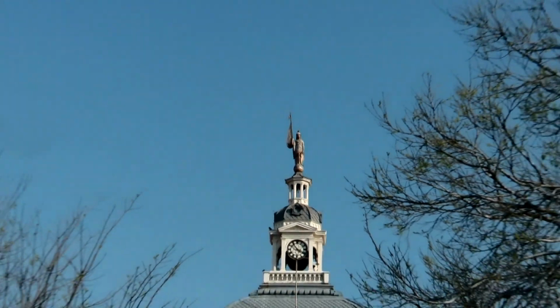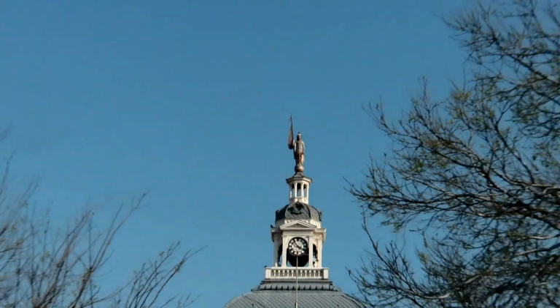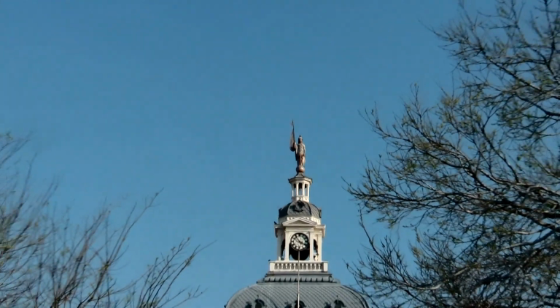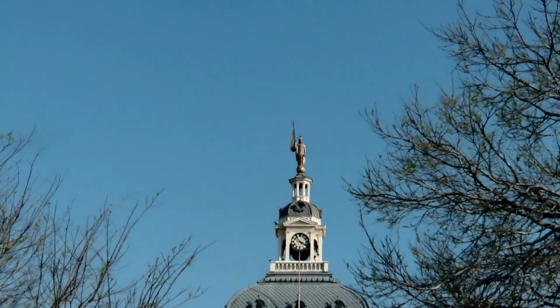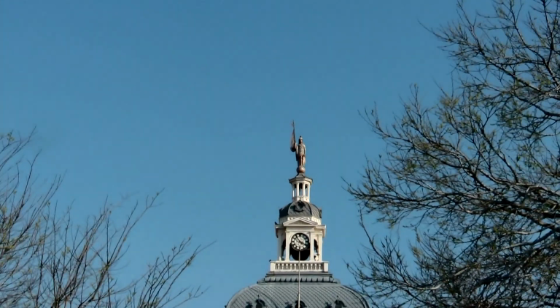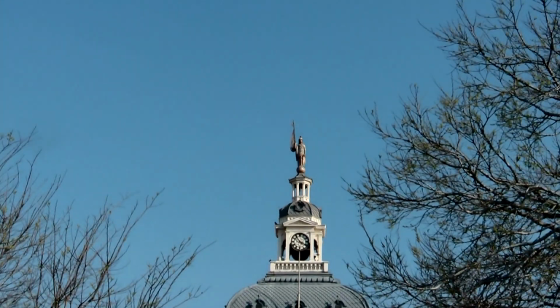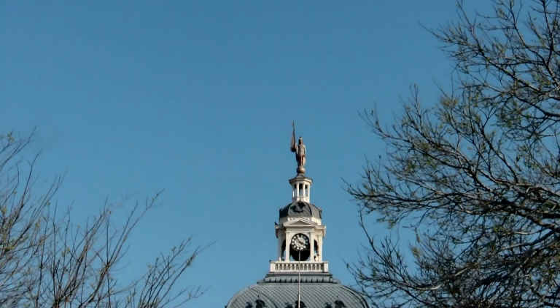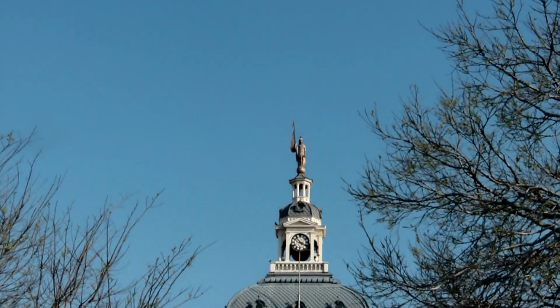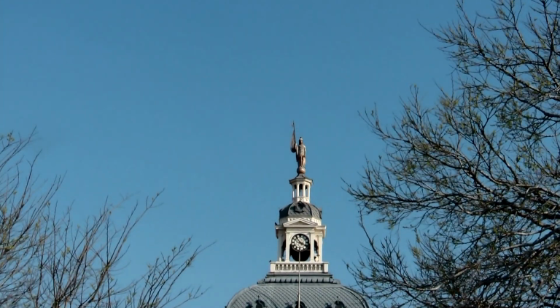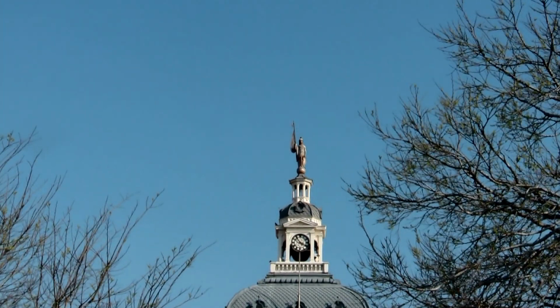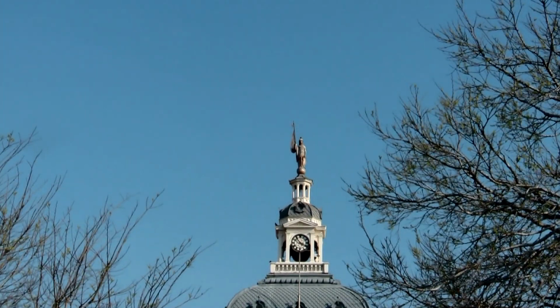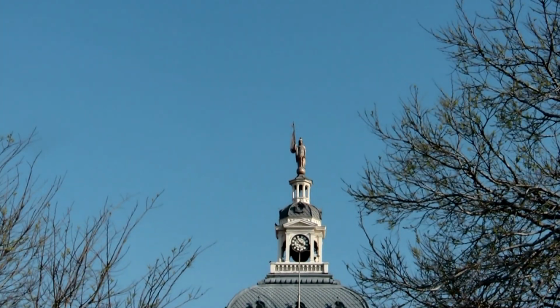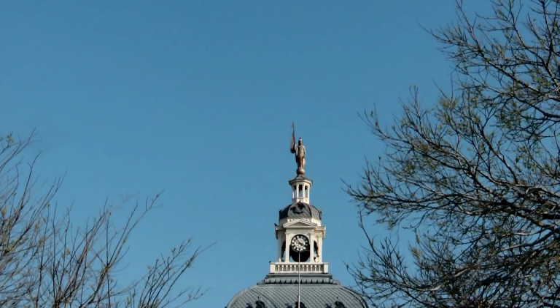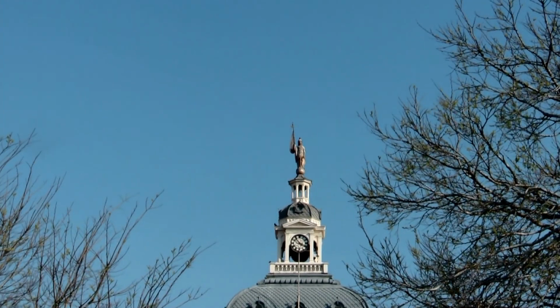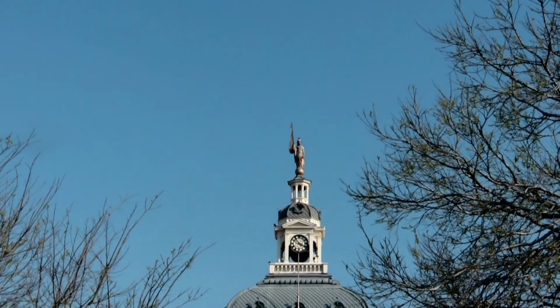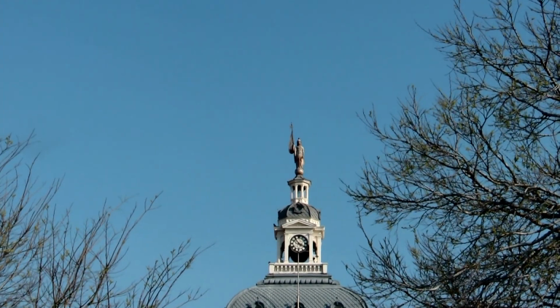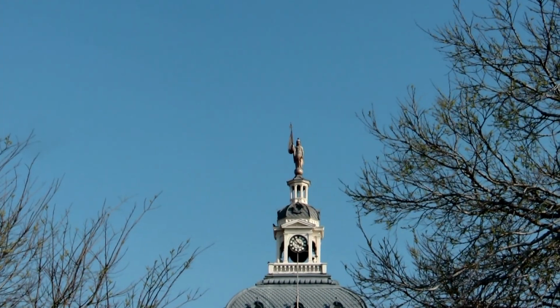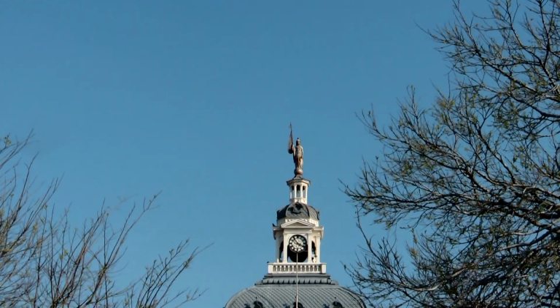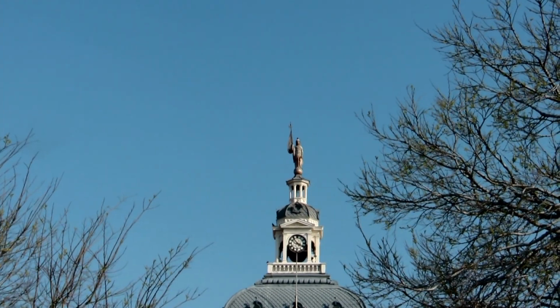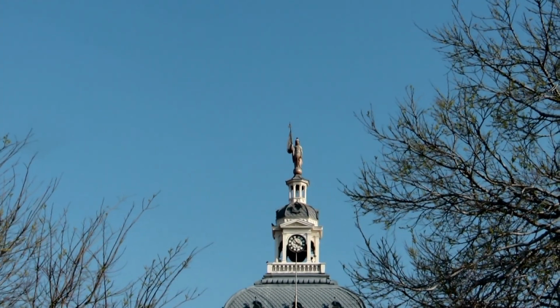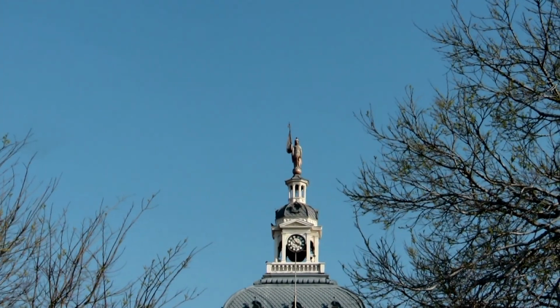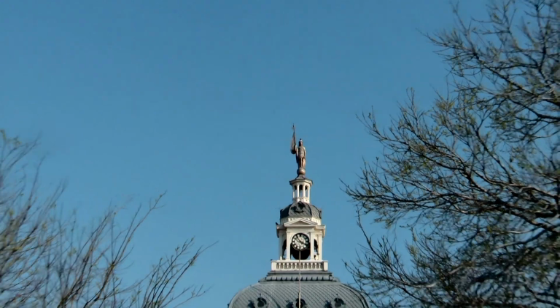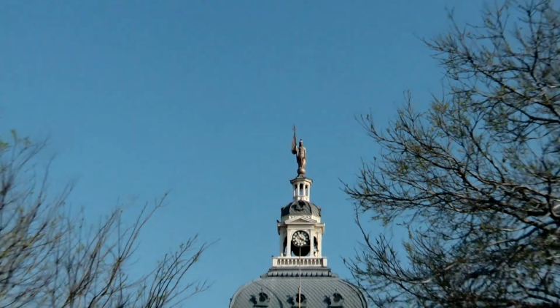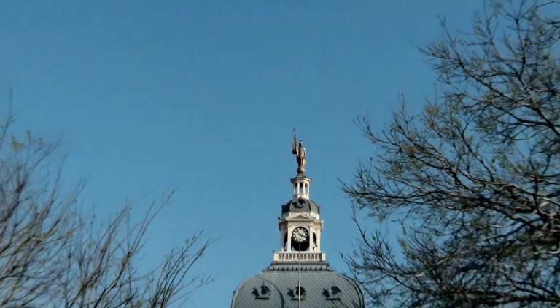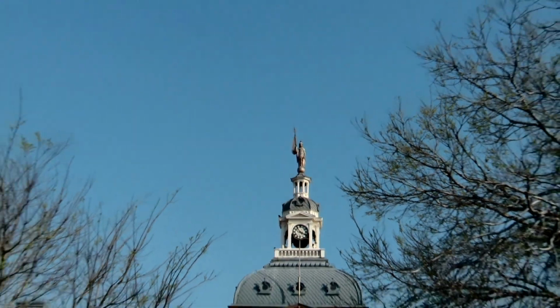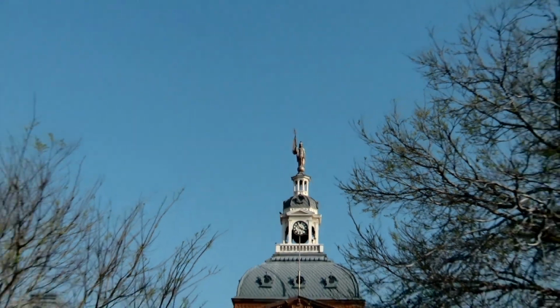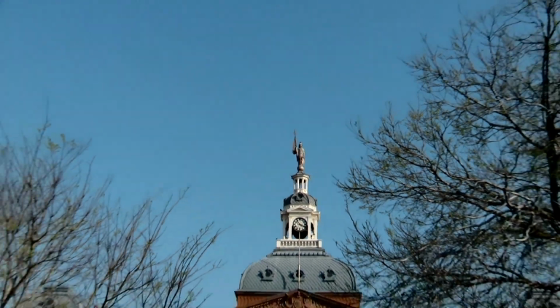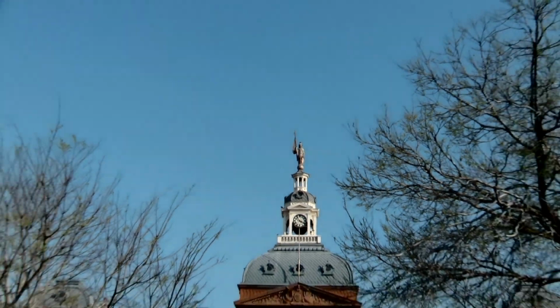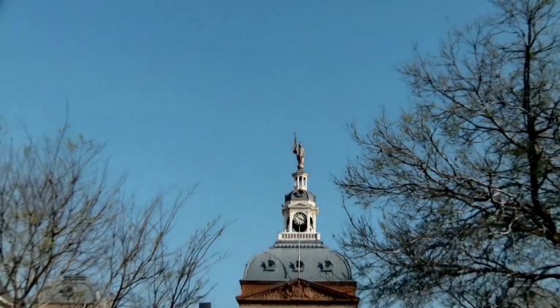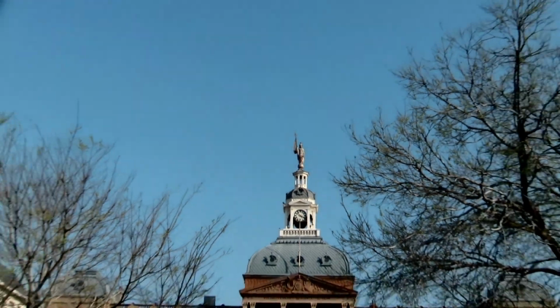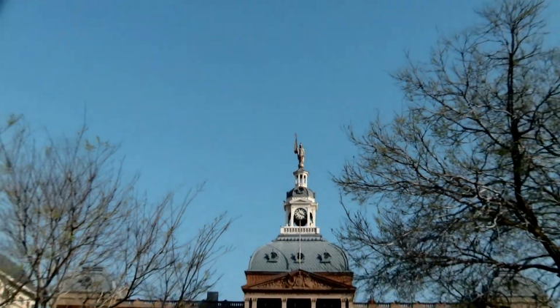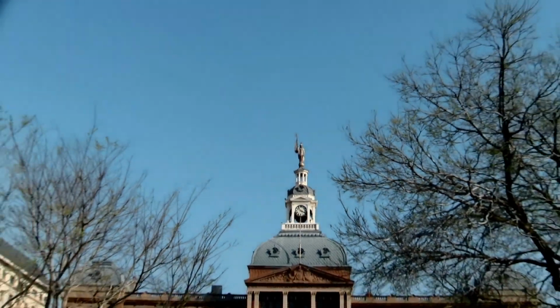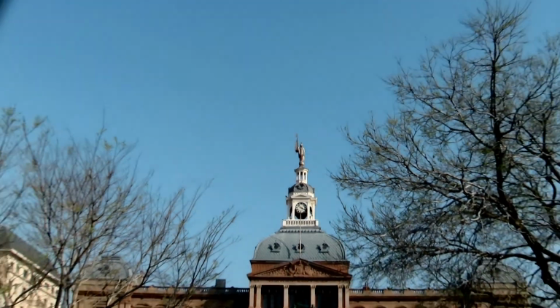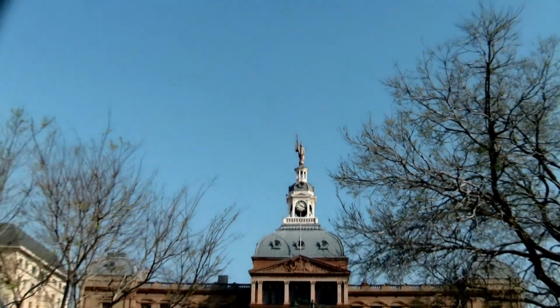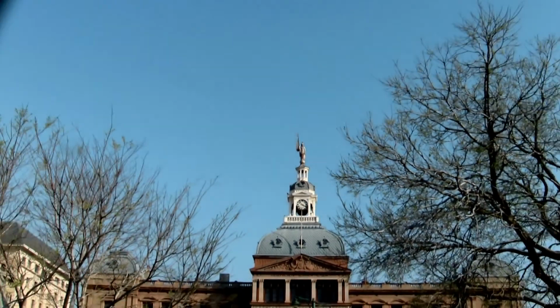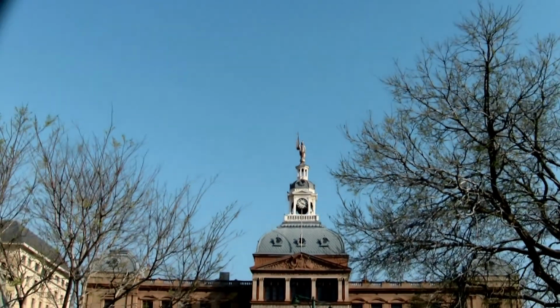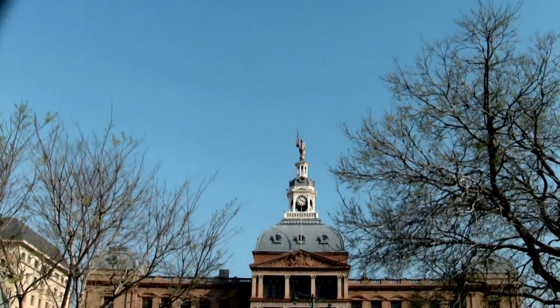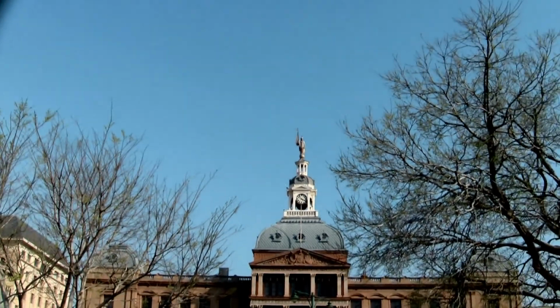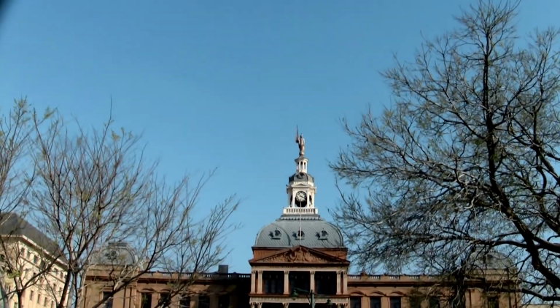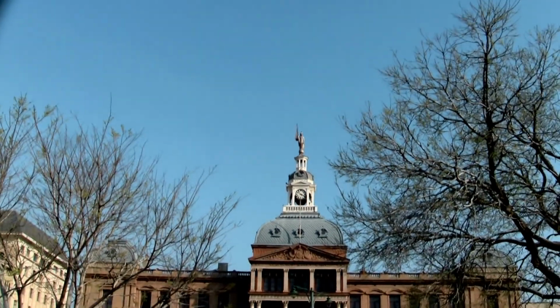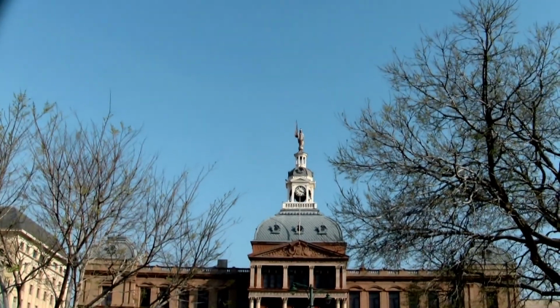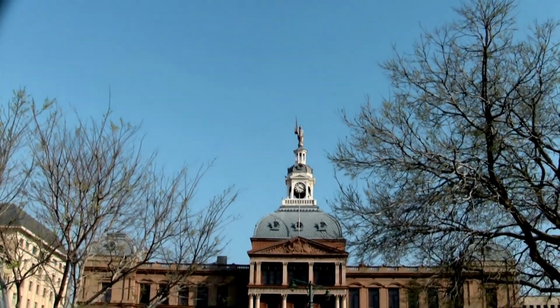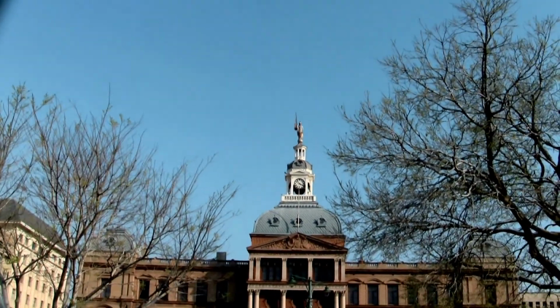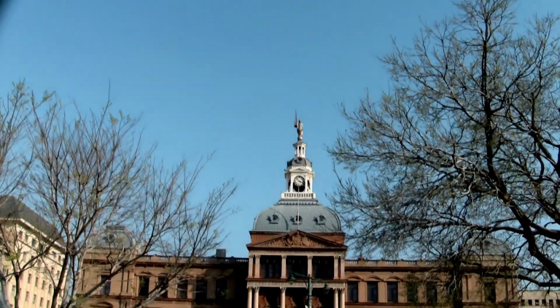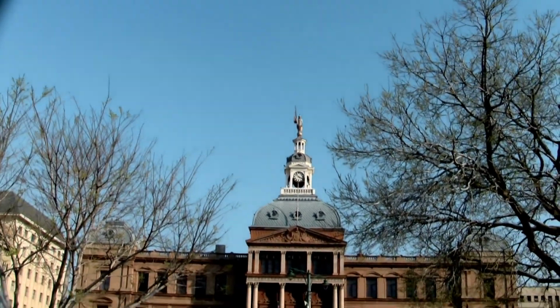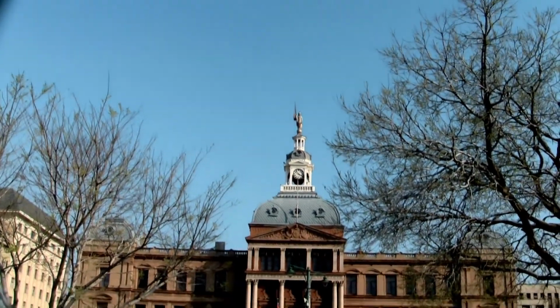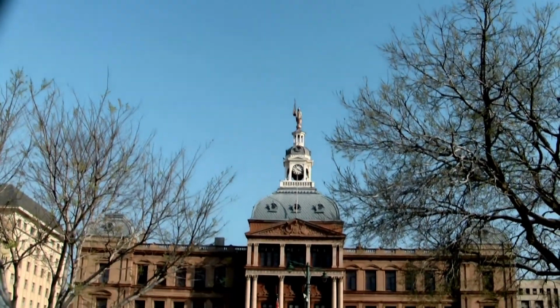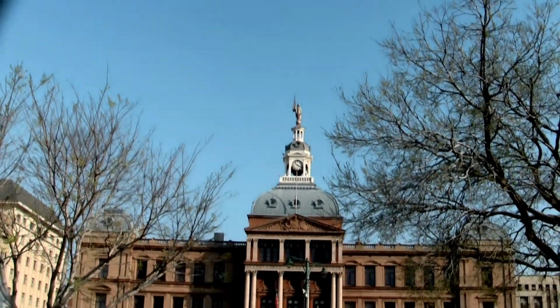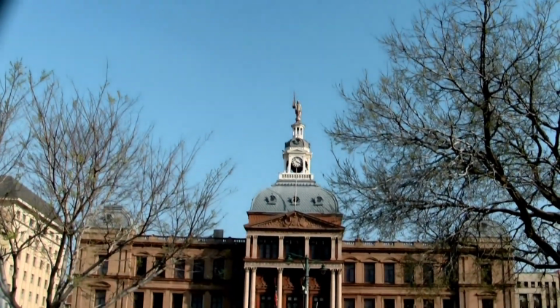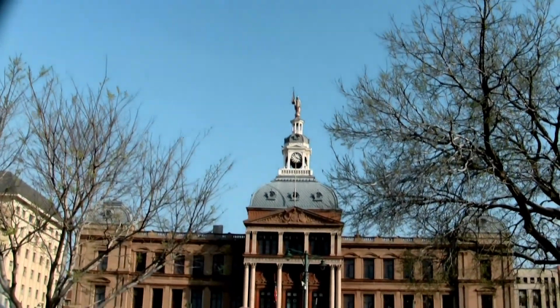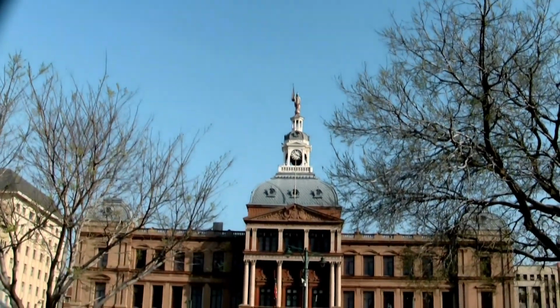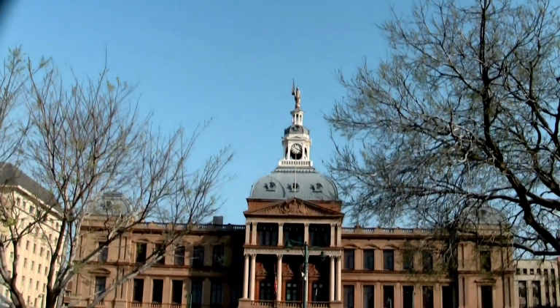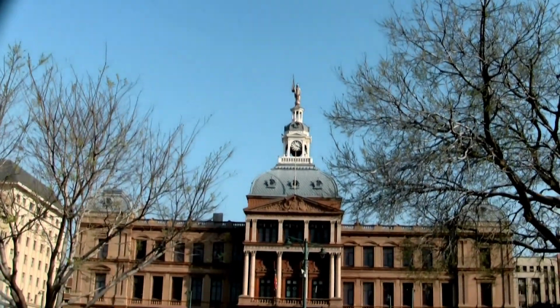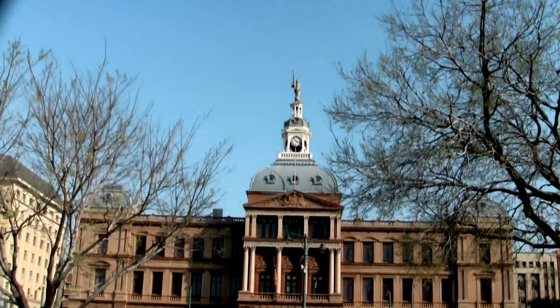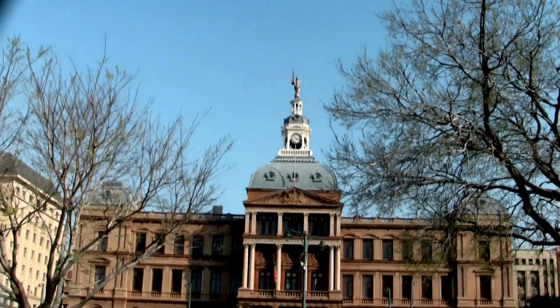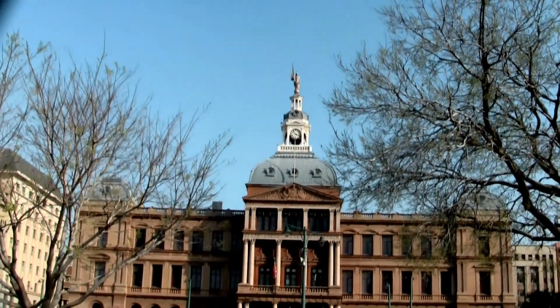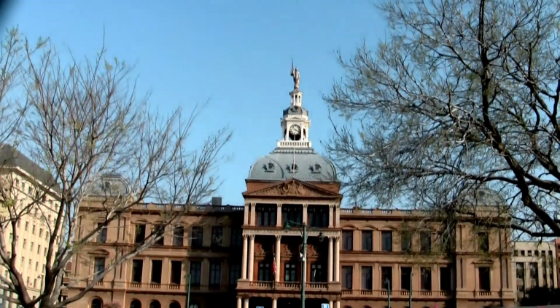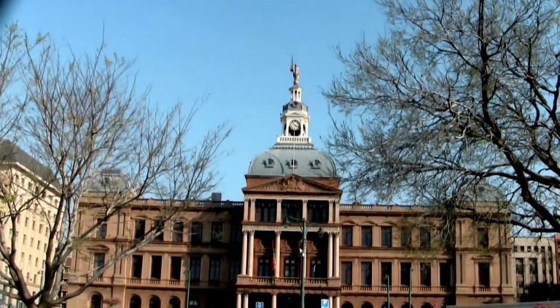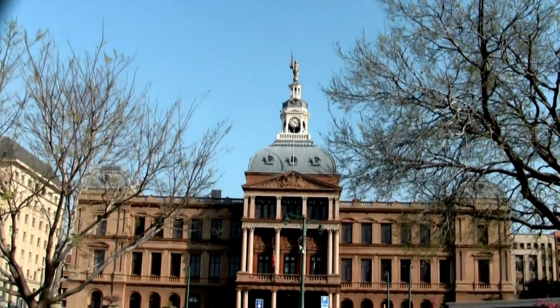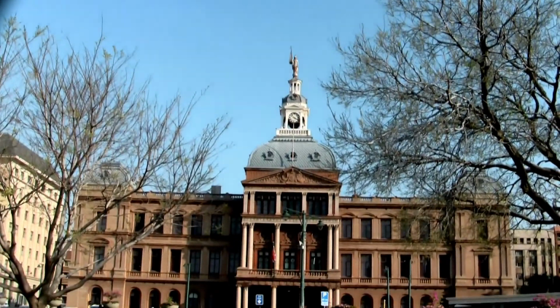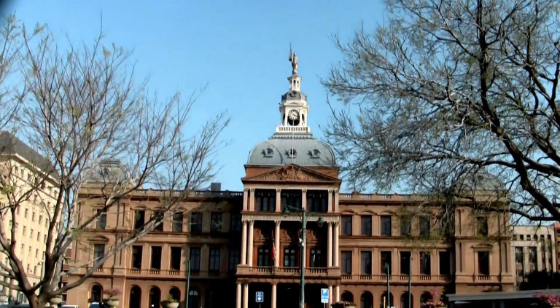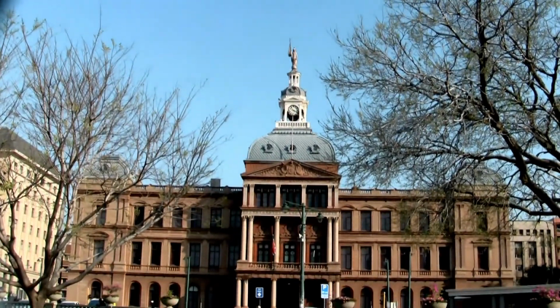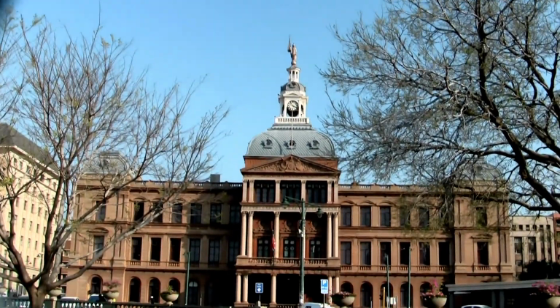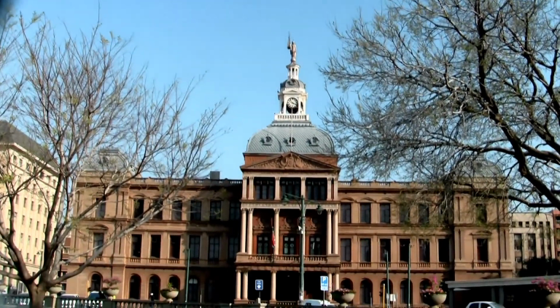This is Church Square, right? Is this the same as the Union Building somewhere else? Yes, Union Building somewhere else.